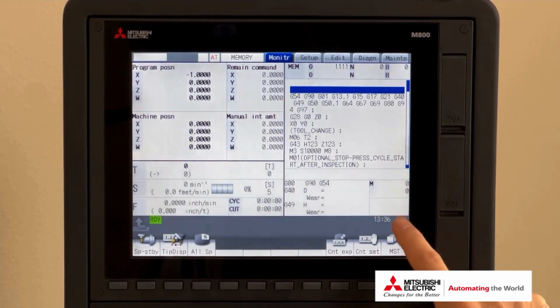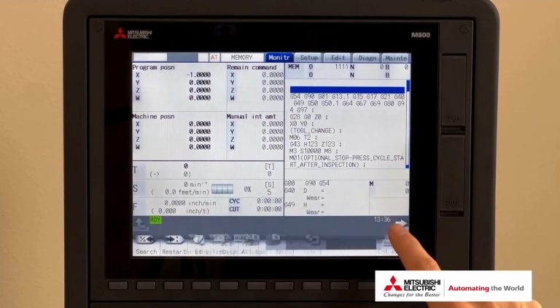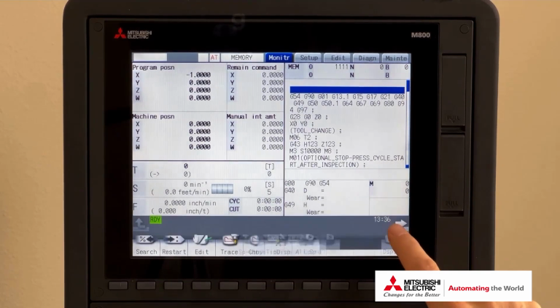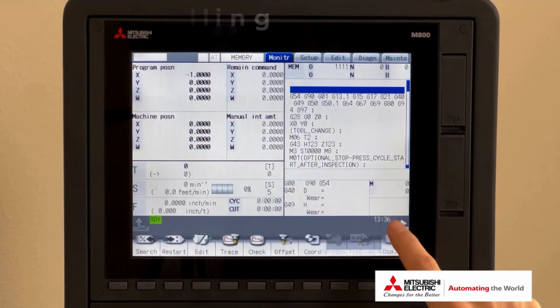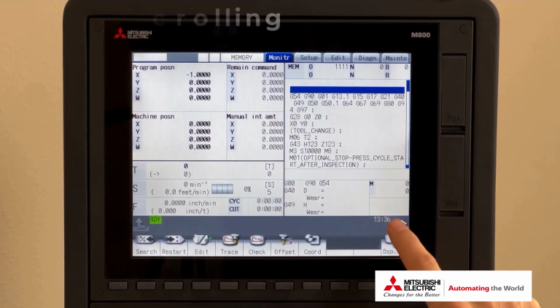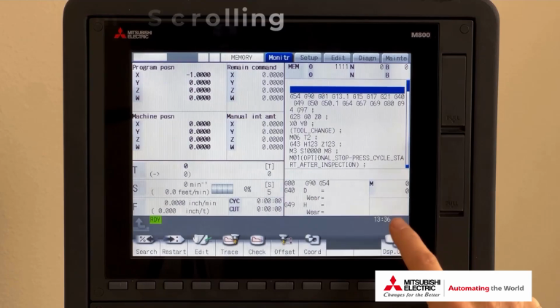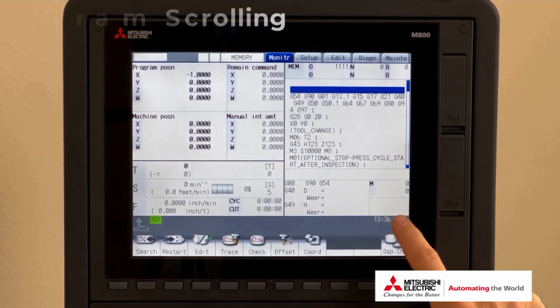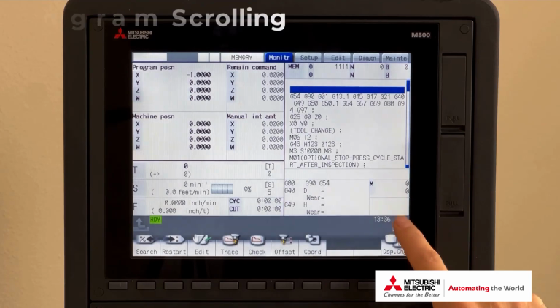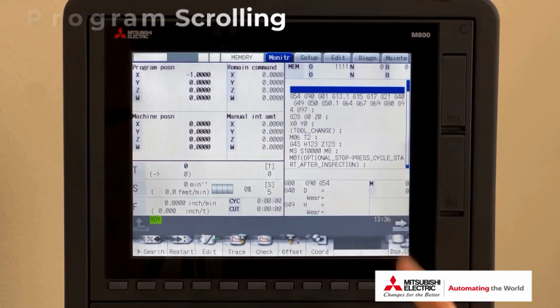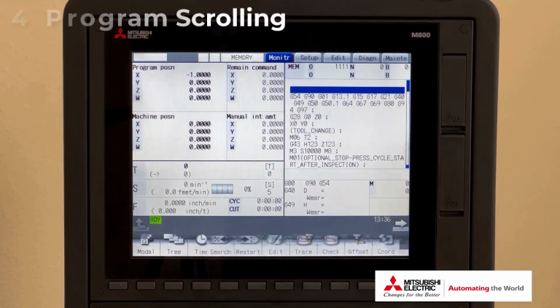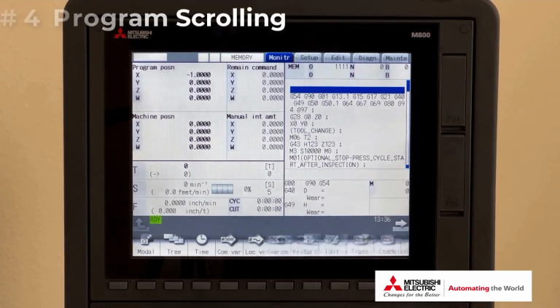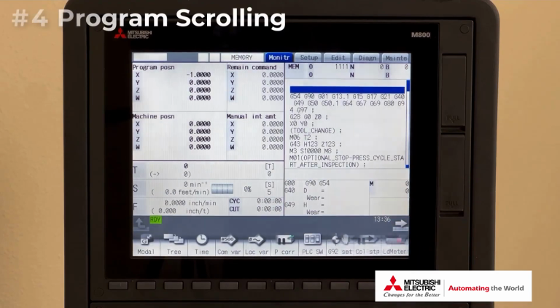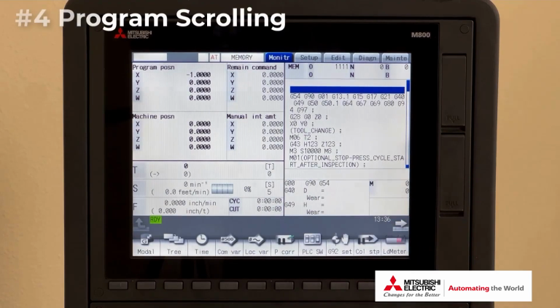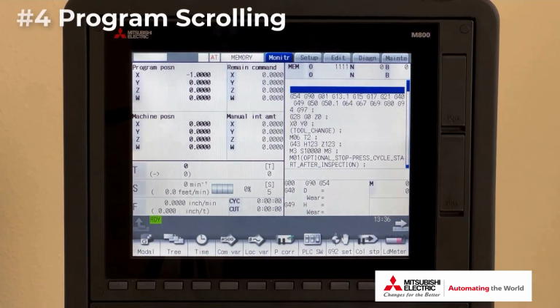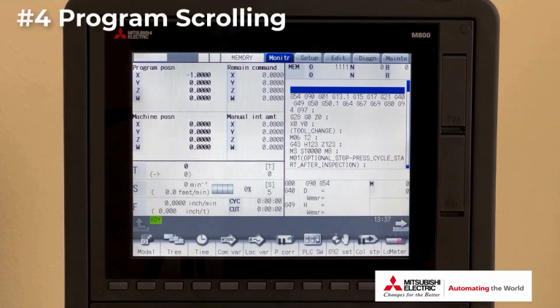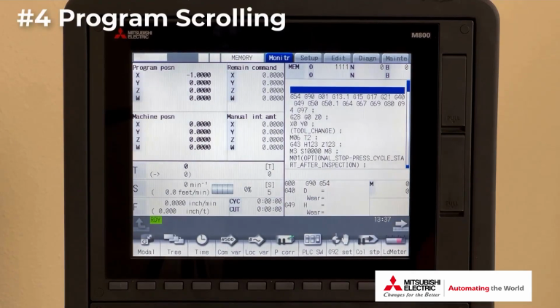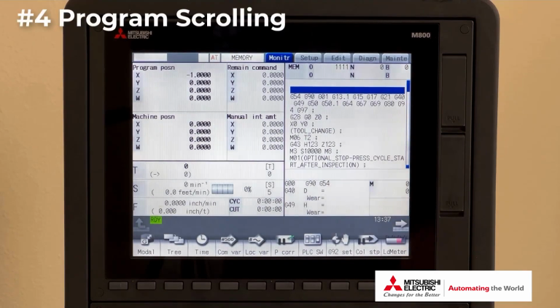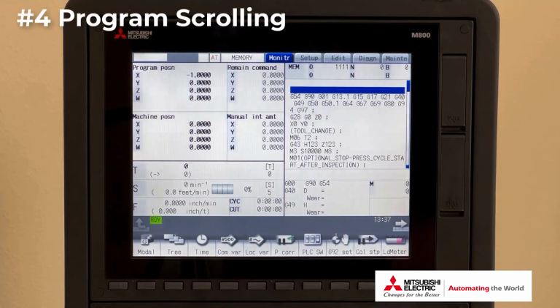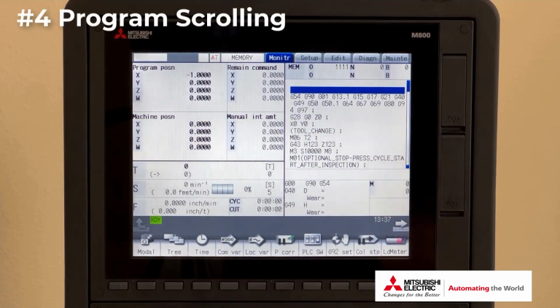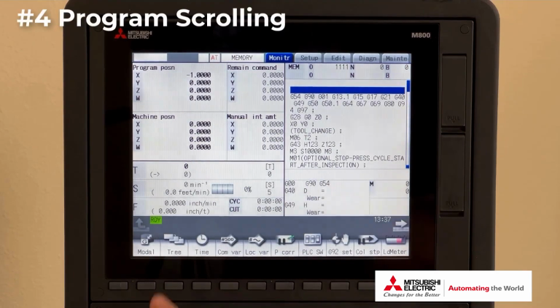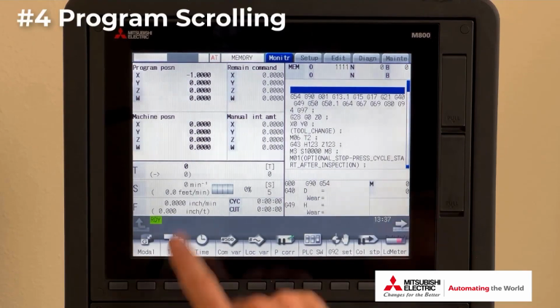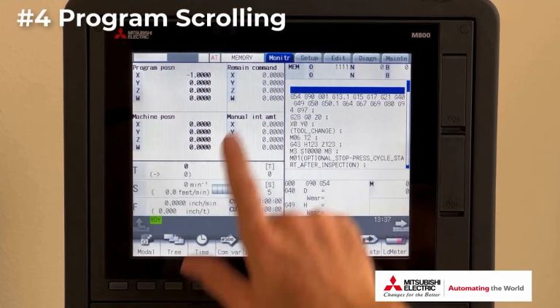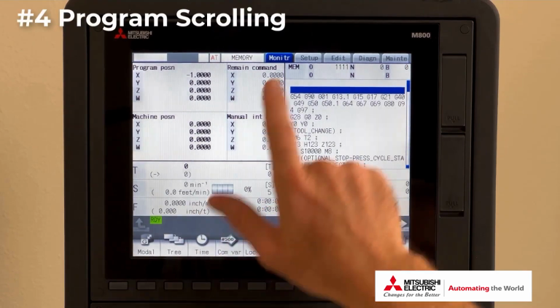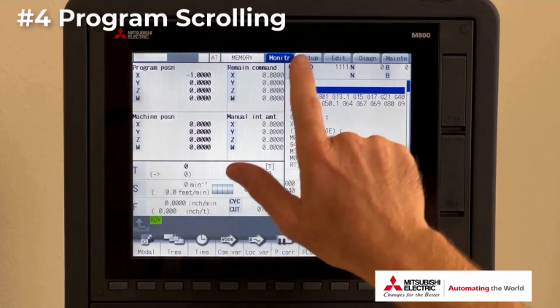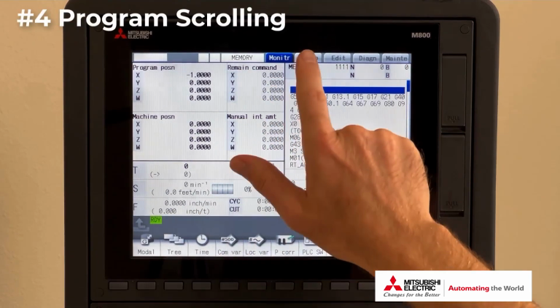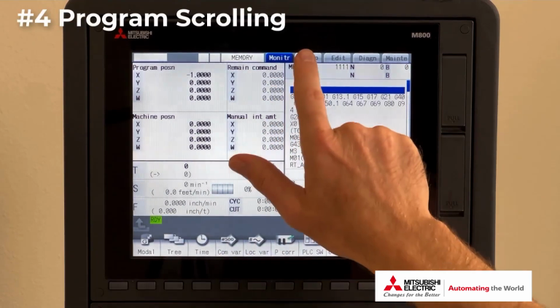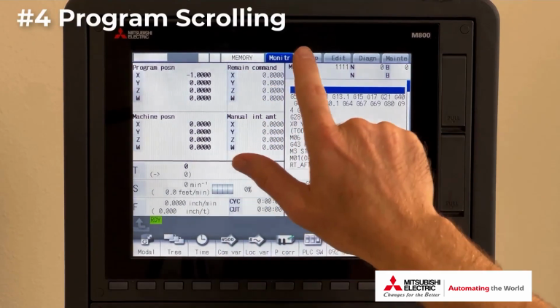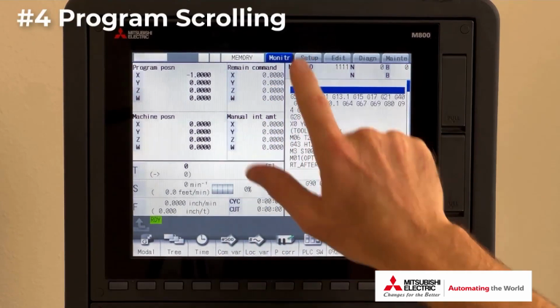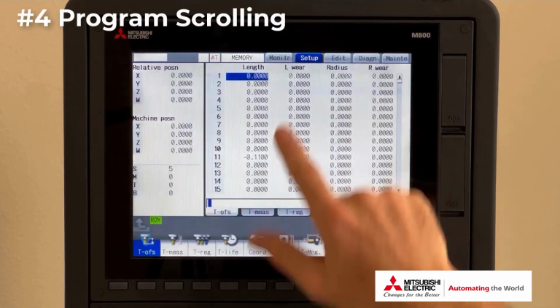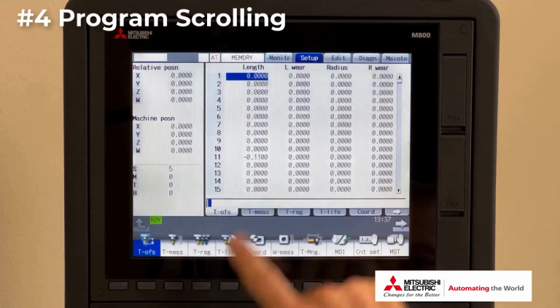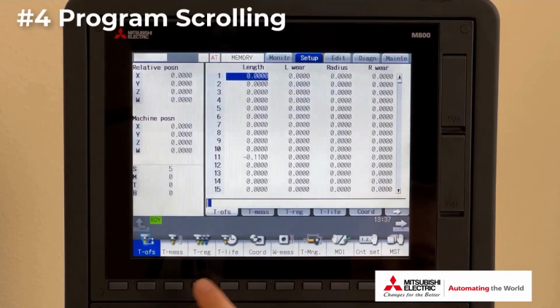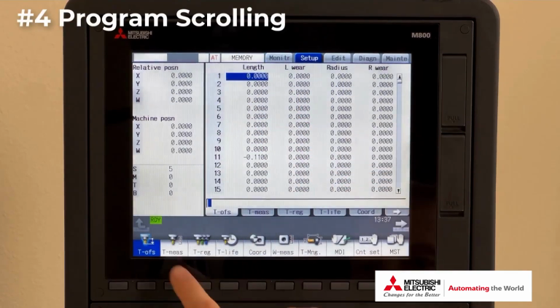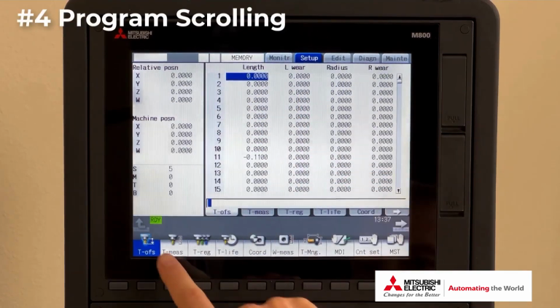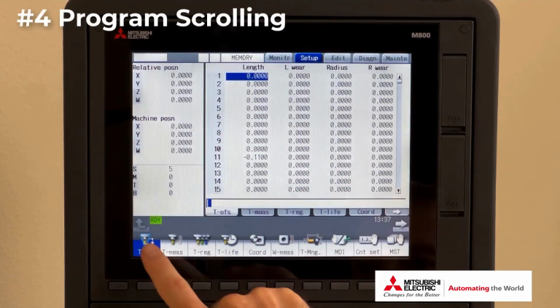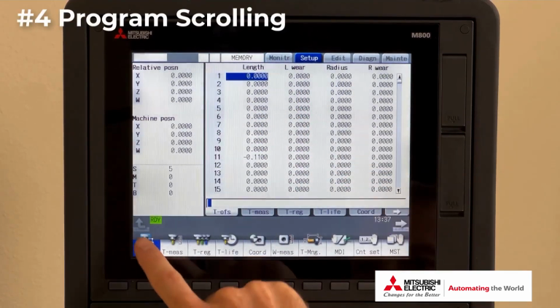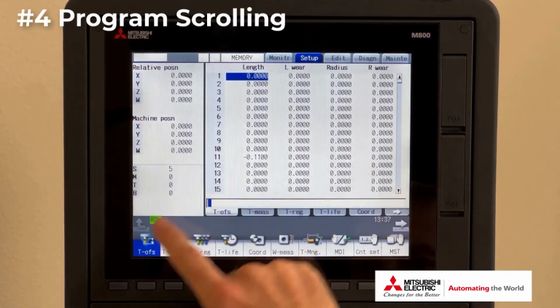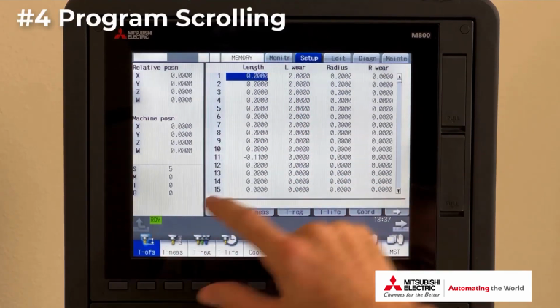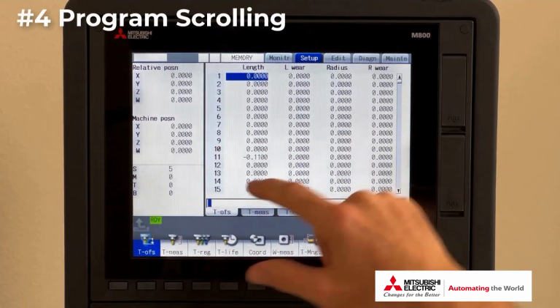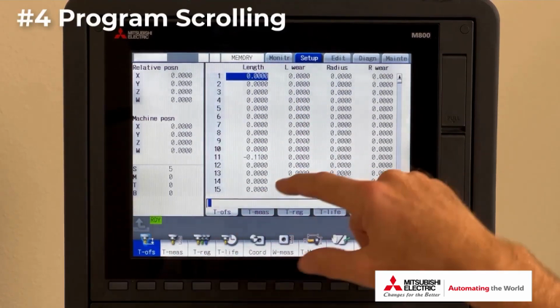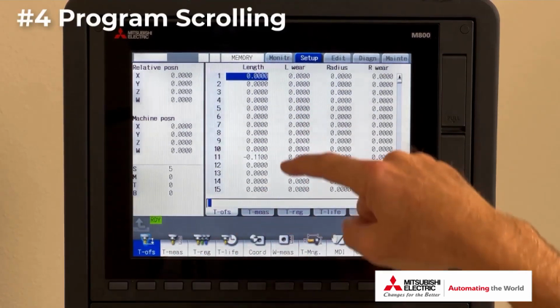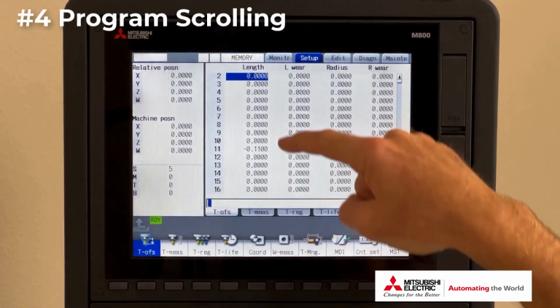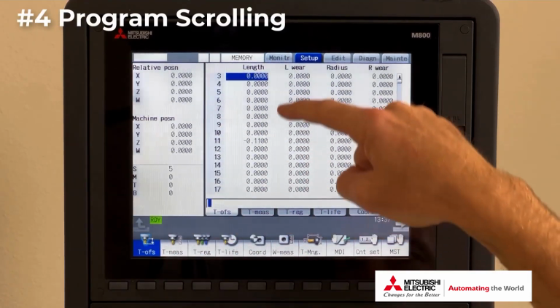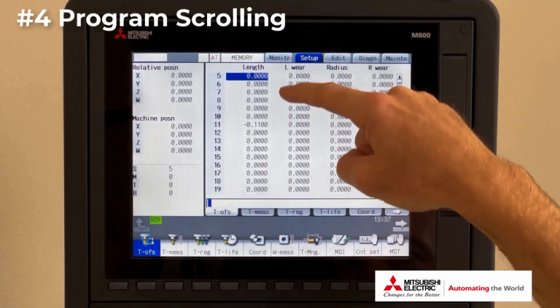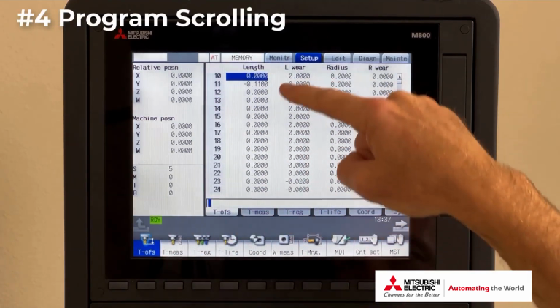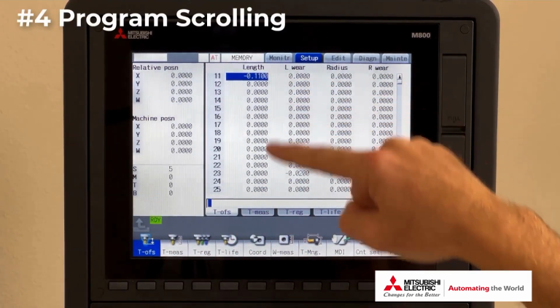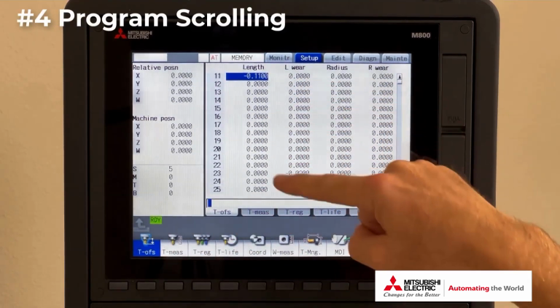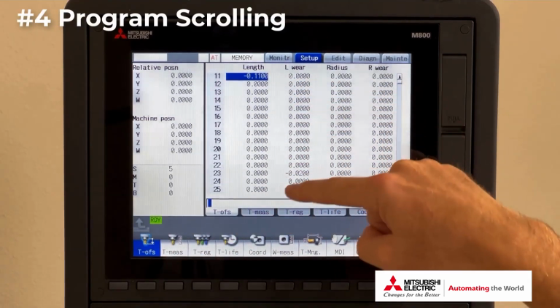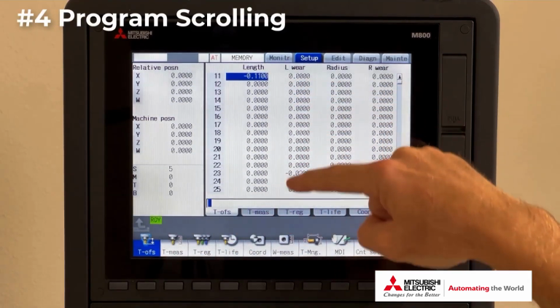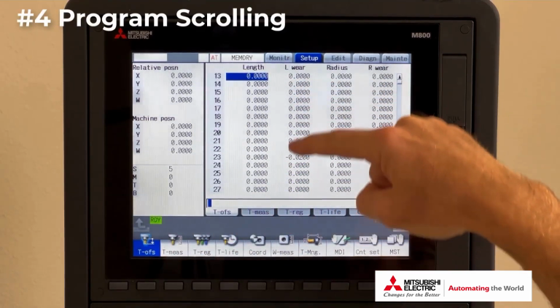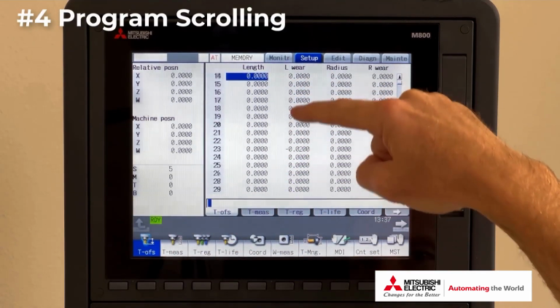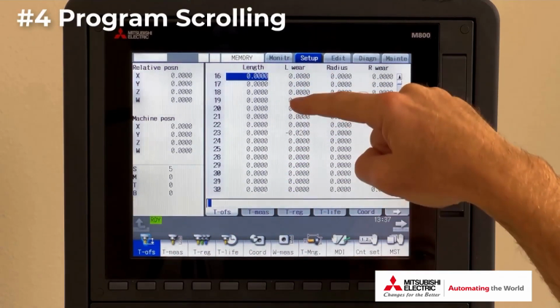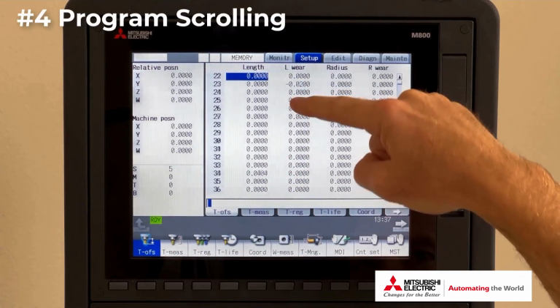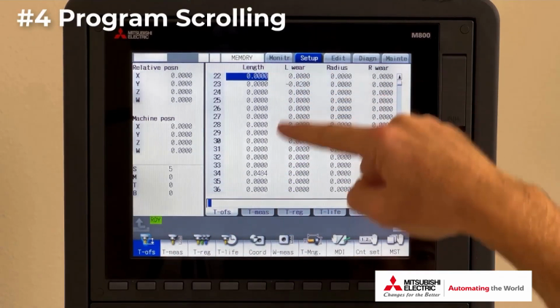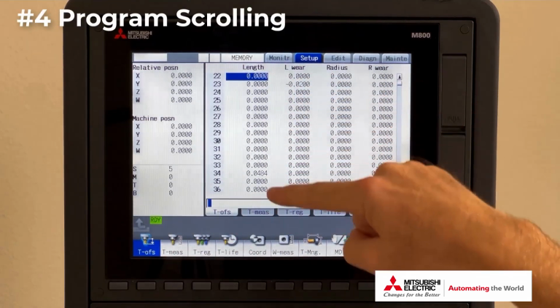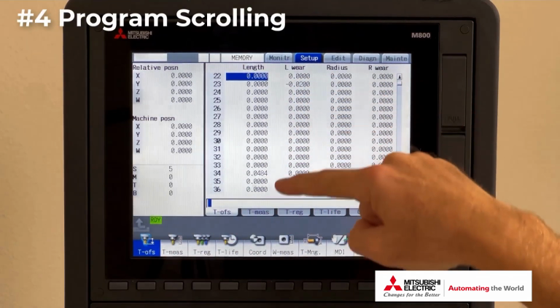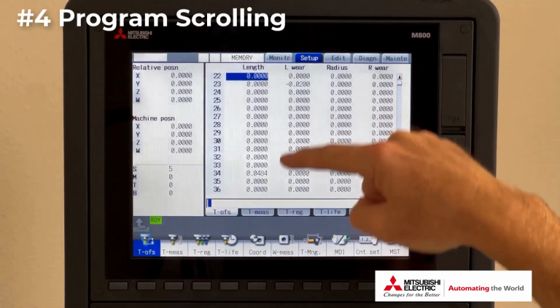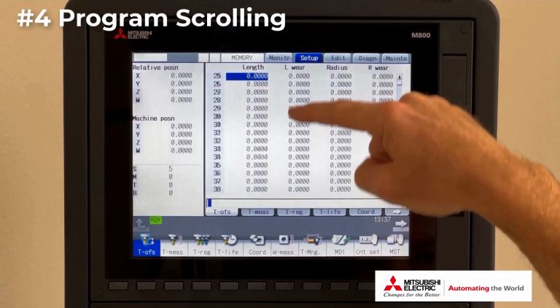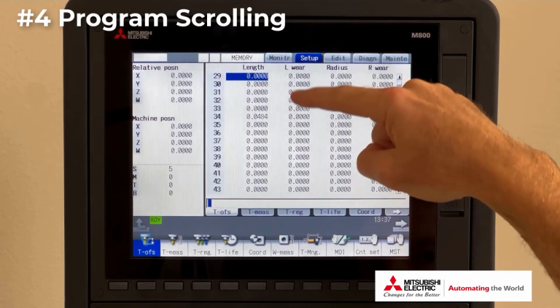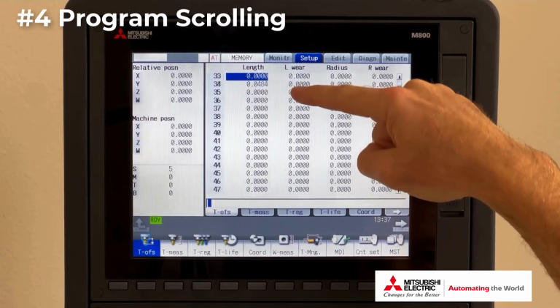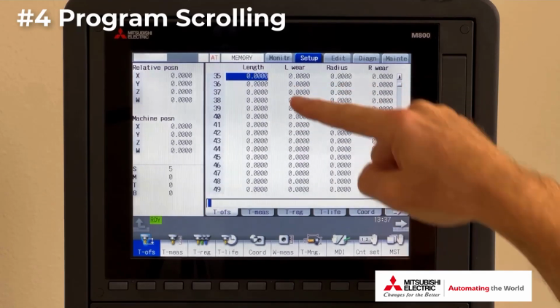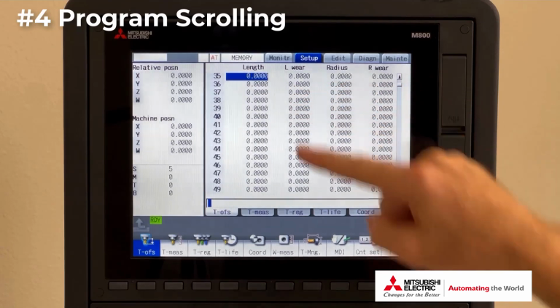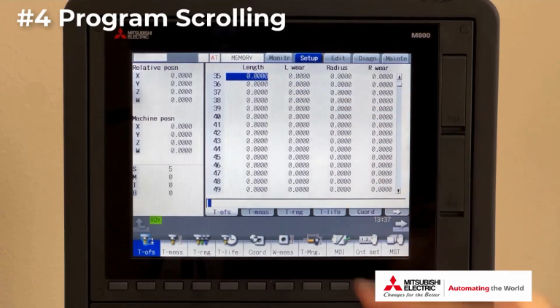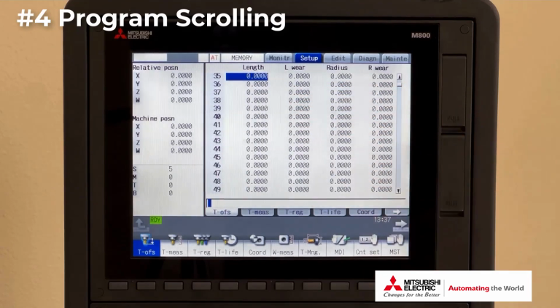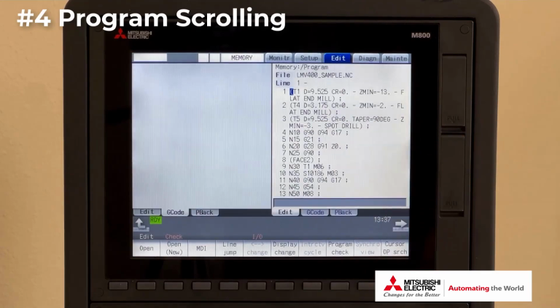Number four: scrolling through tool offsets, G-code programs, and lists of programs.